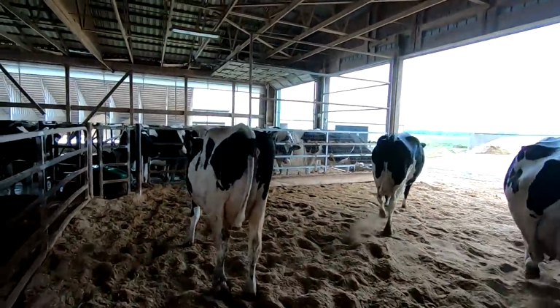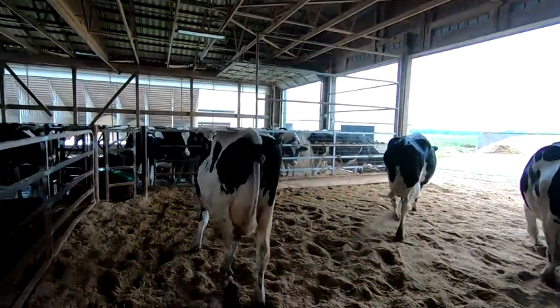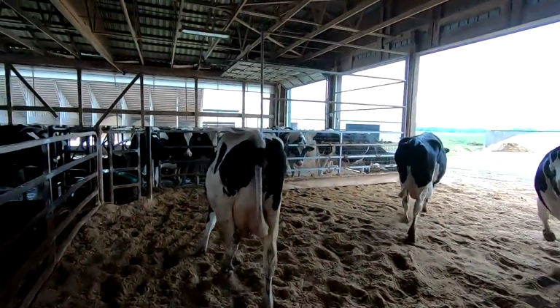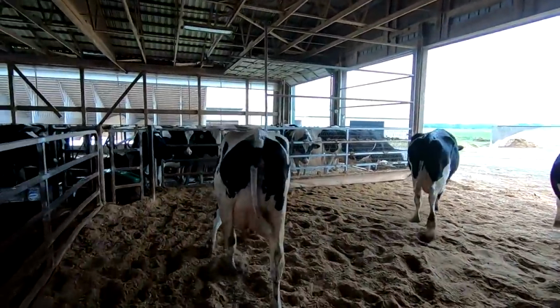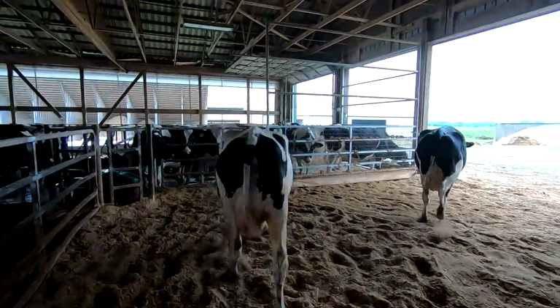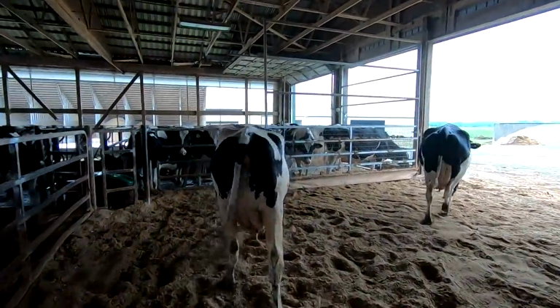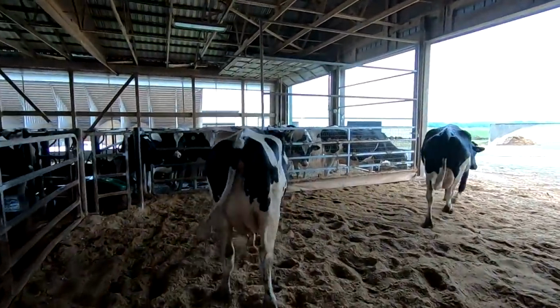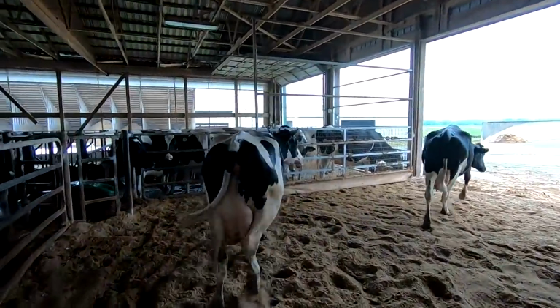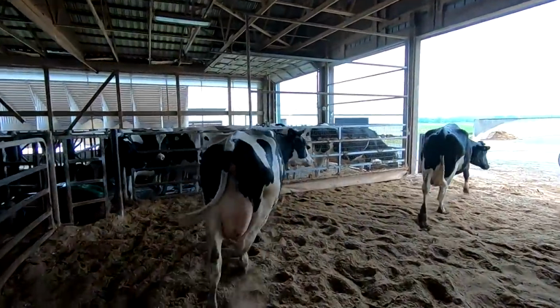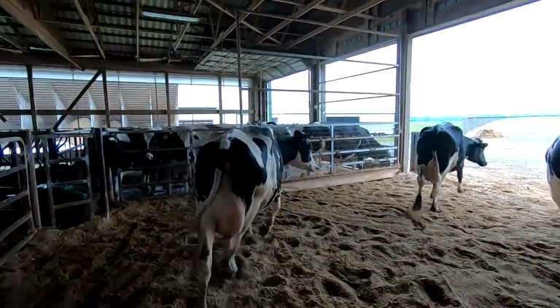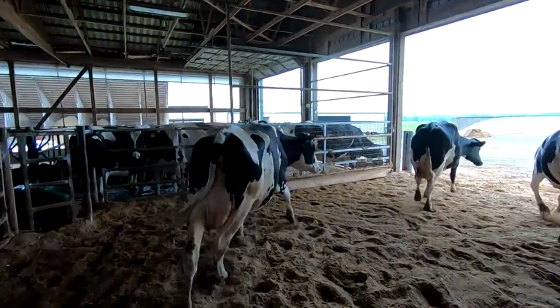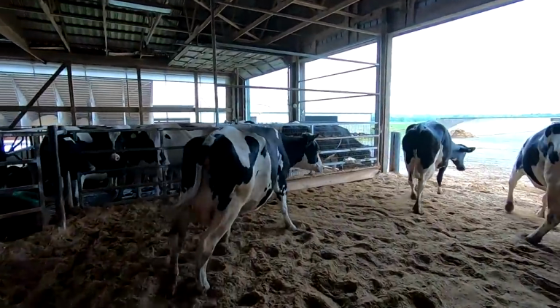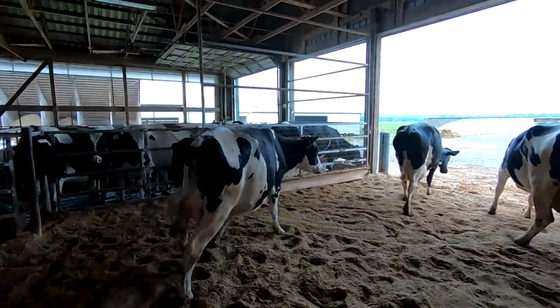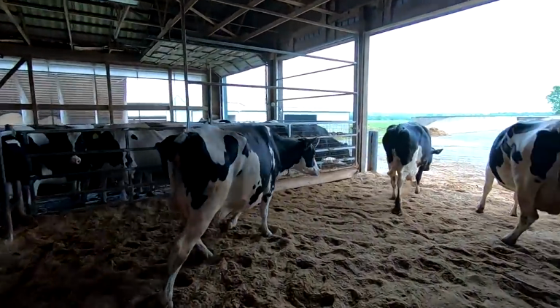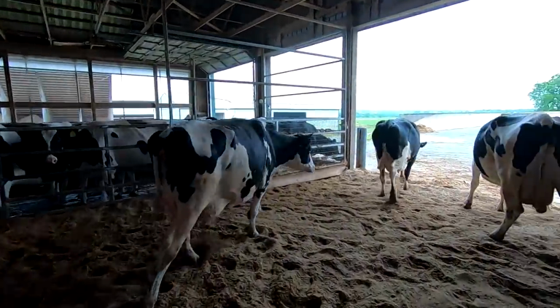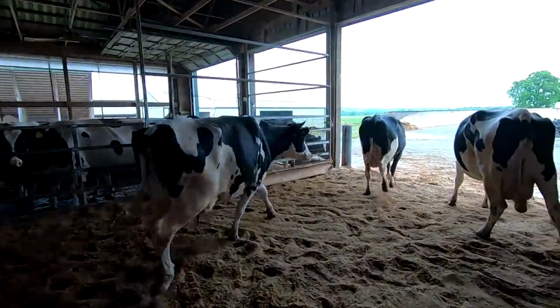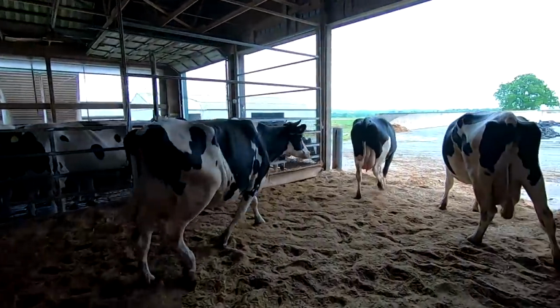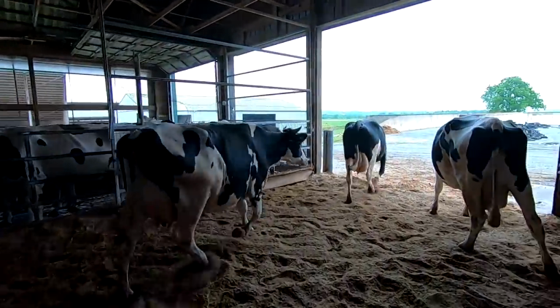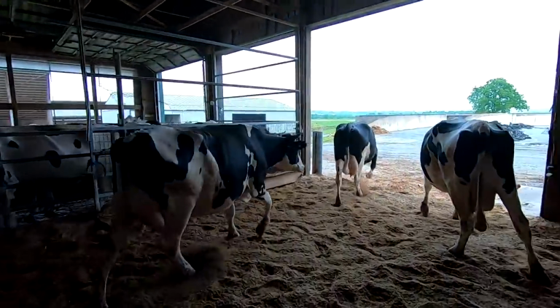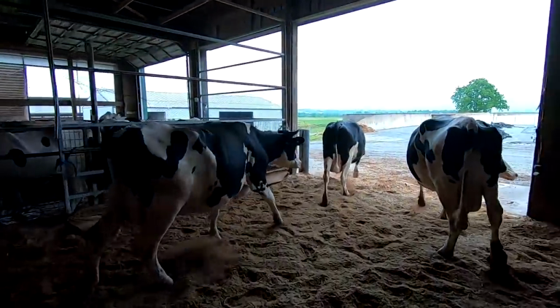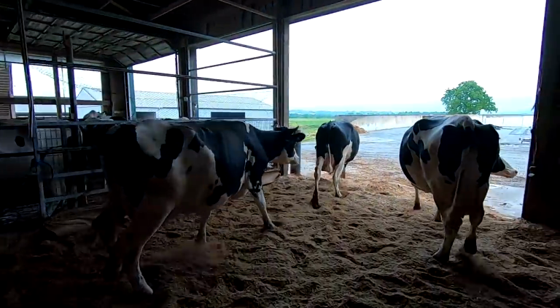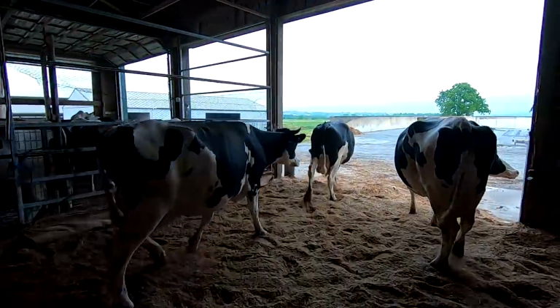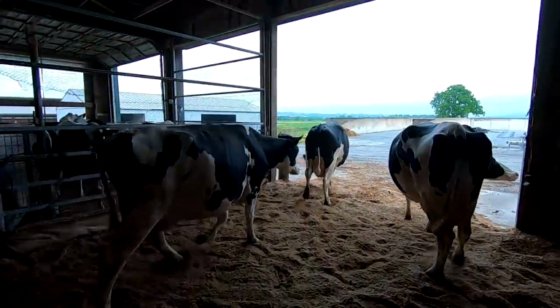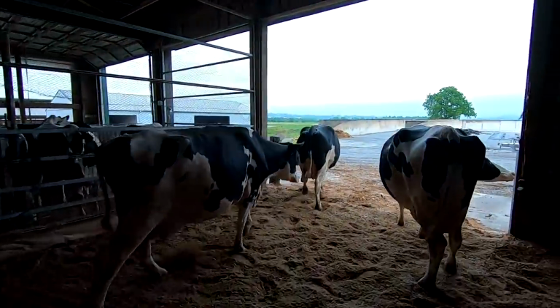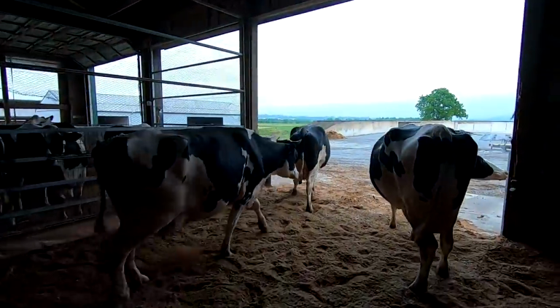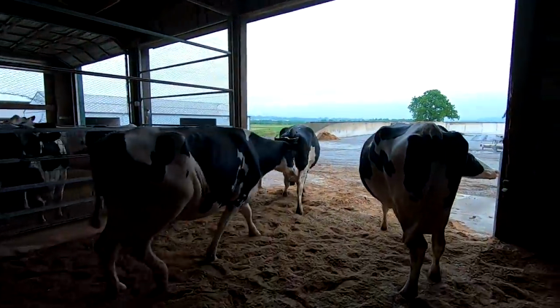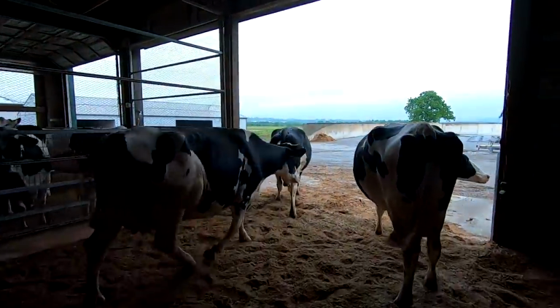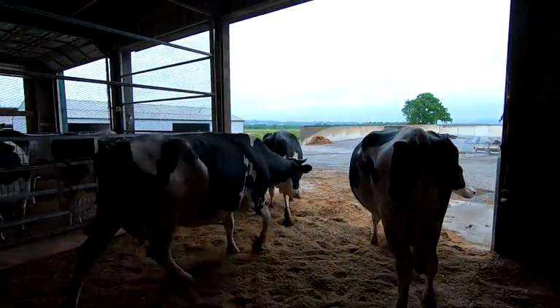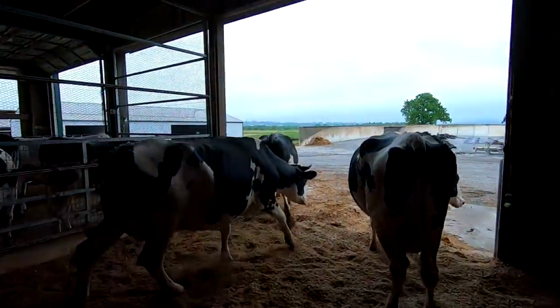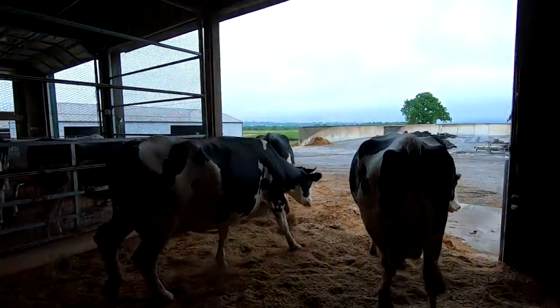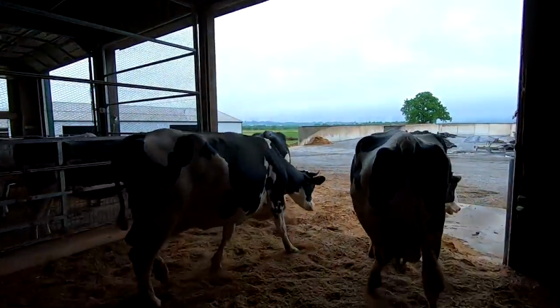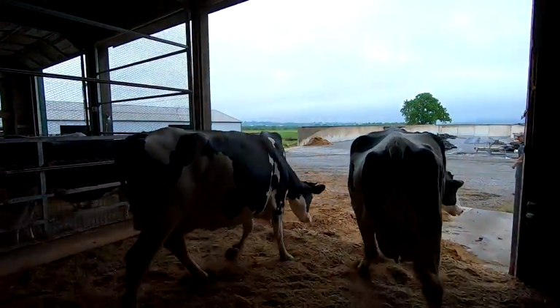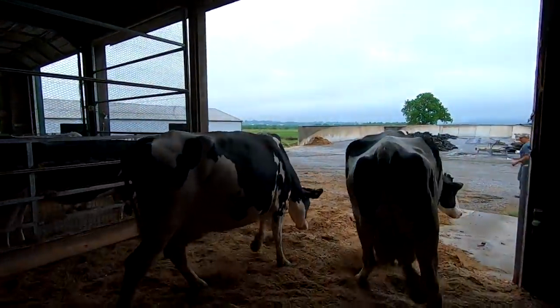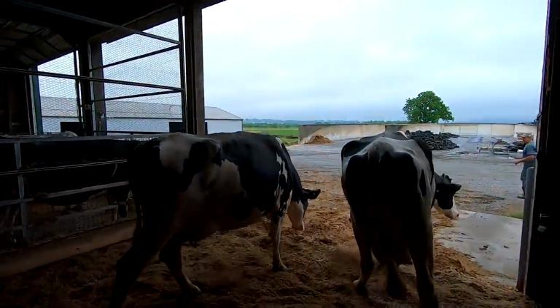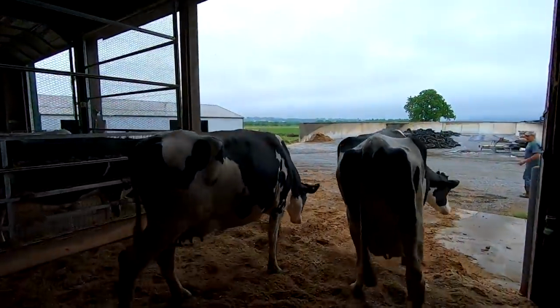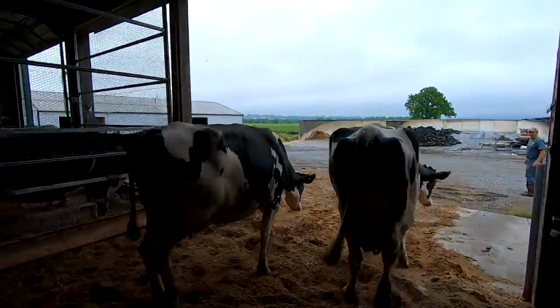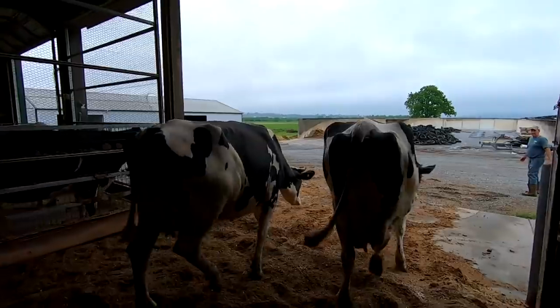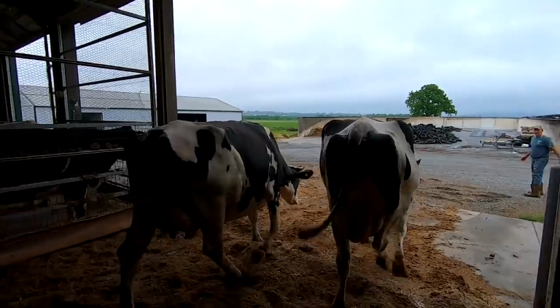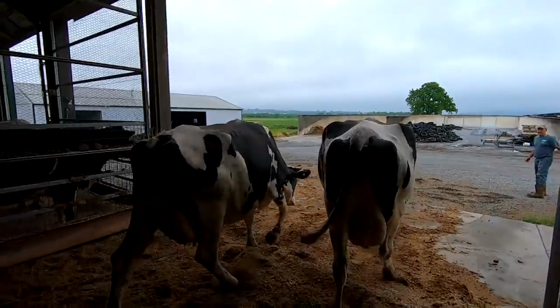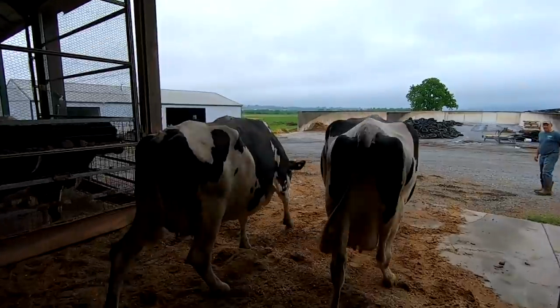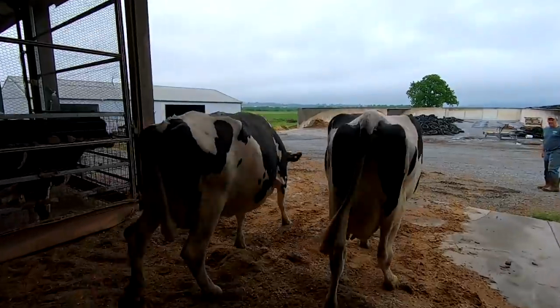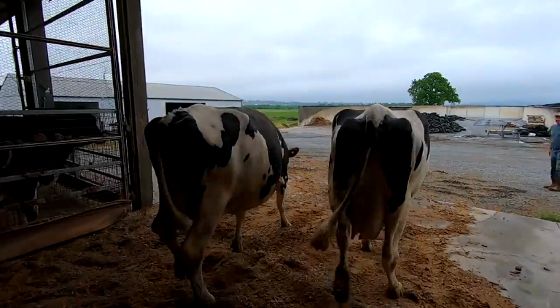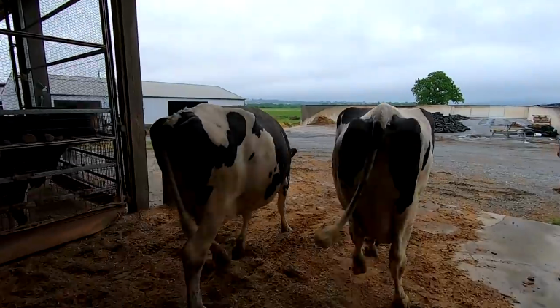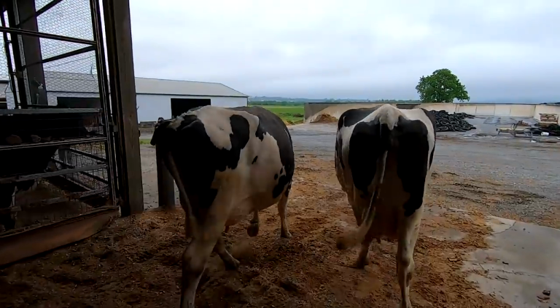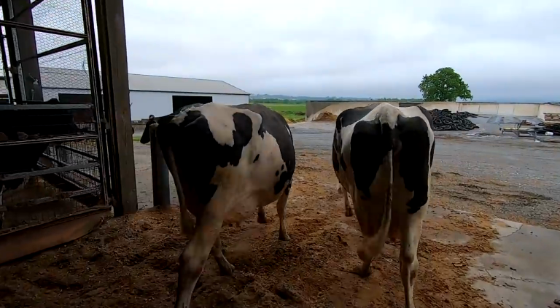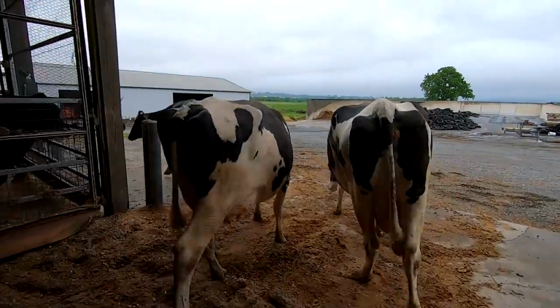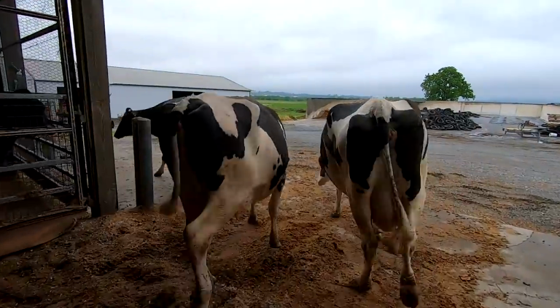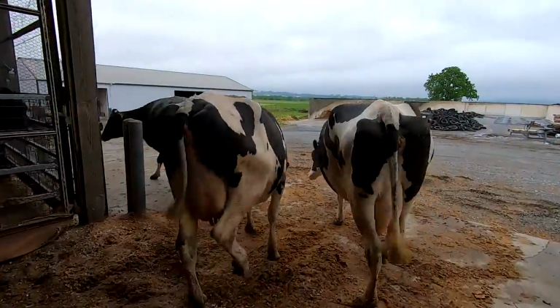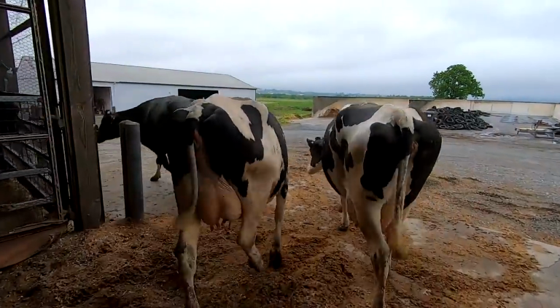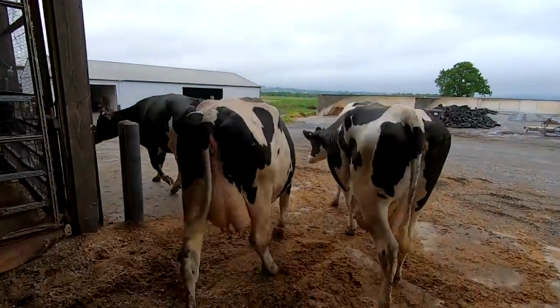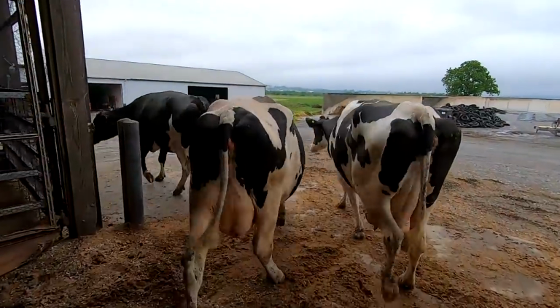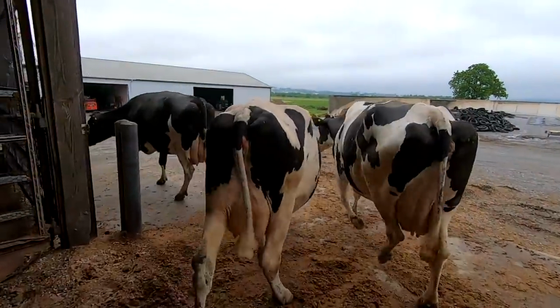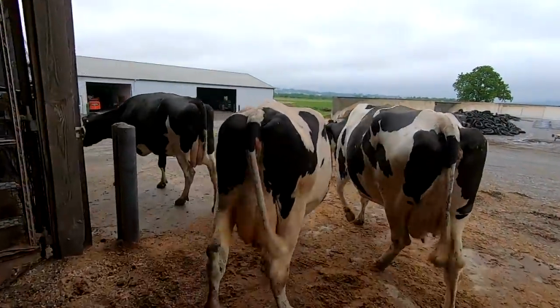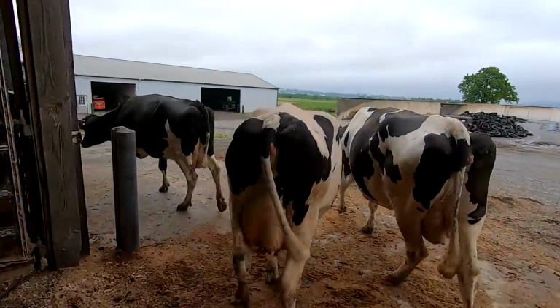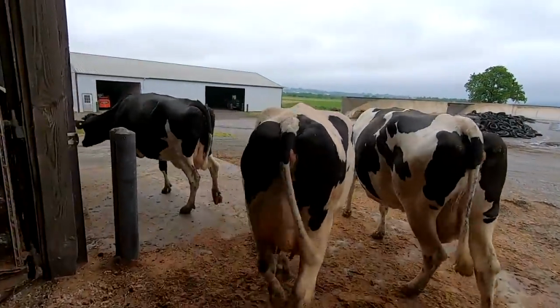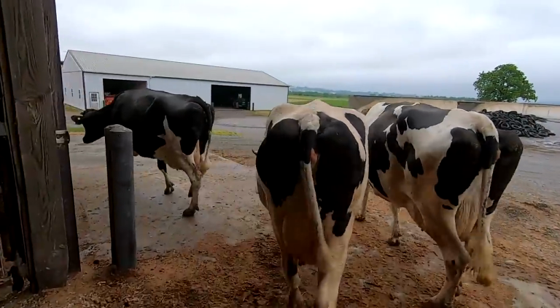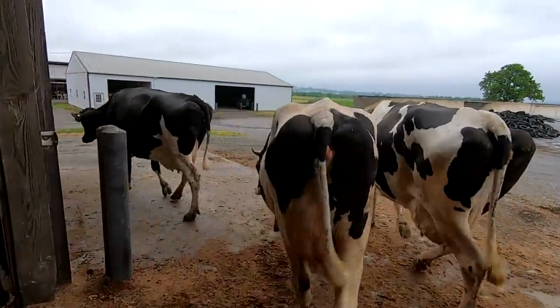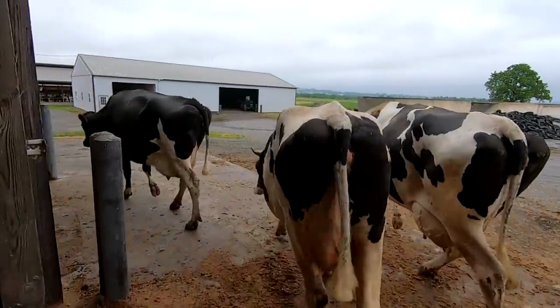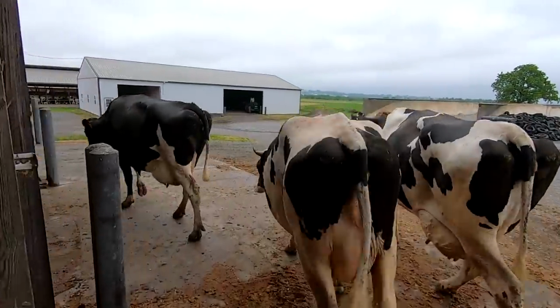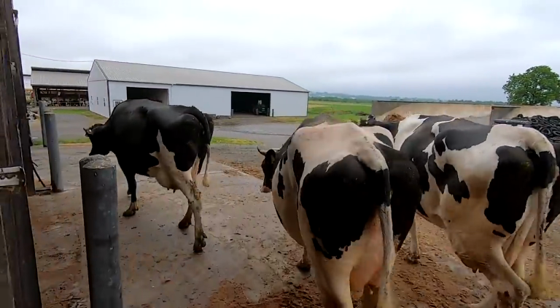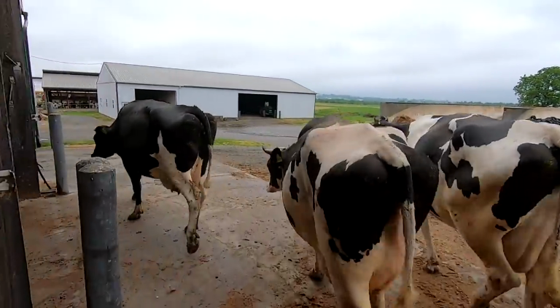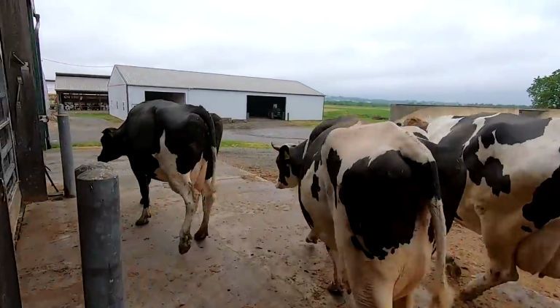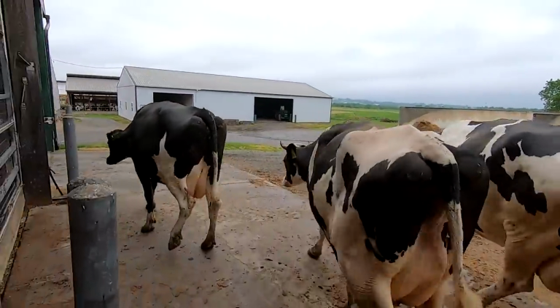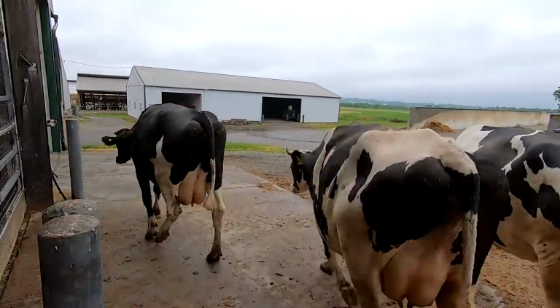Dad dried up five cows this morning, so we're gonna chase these down to the dry cow barn. Two more to do after these three.